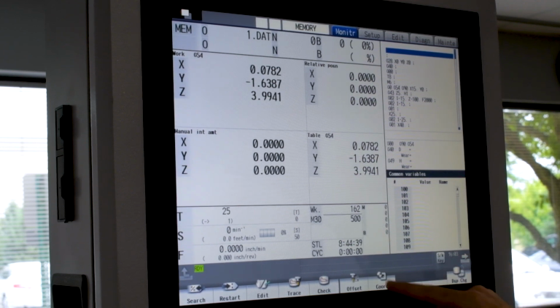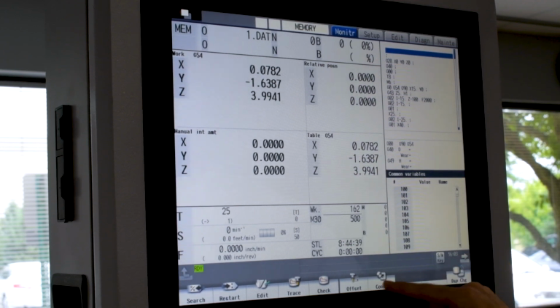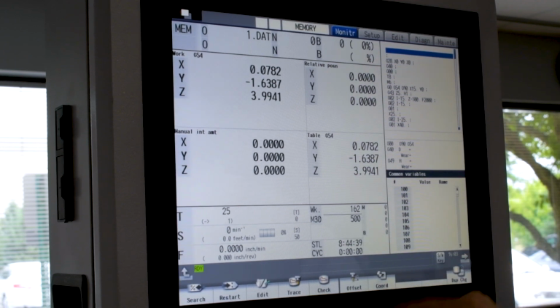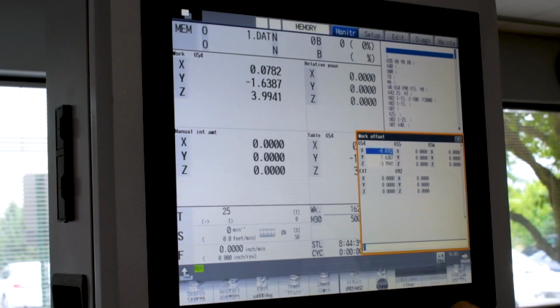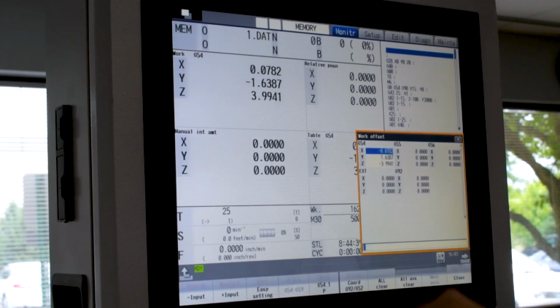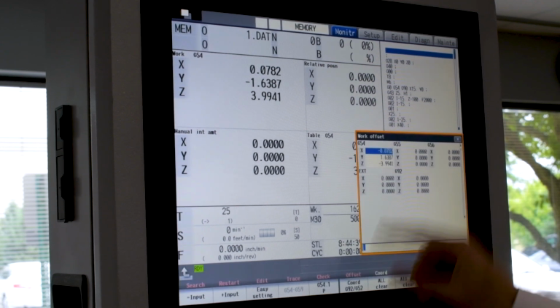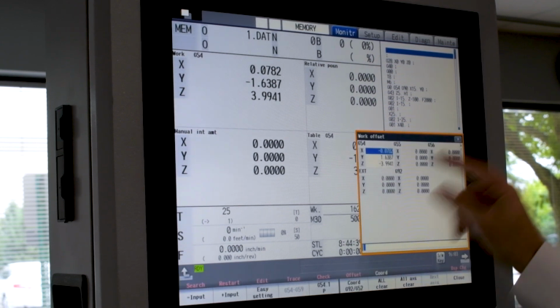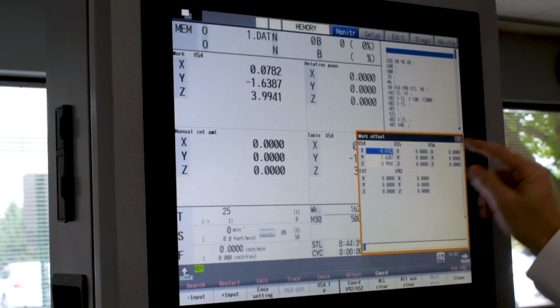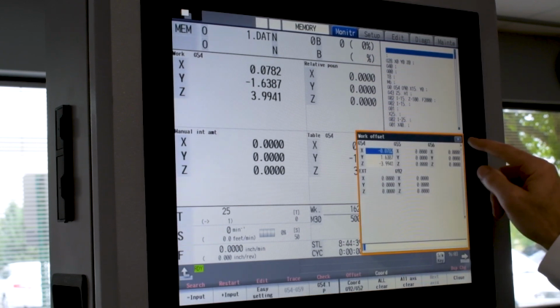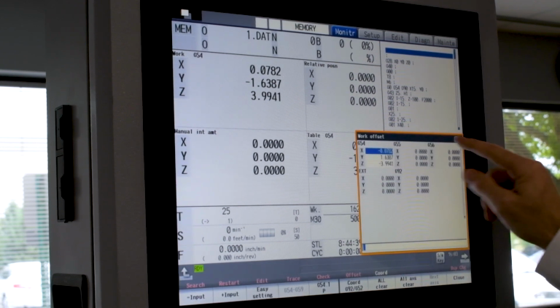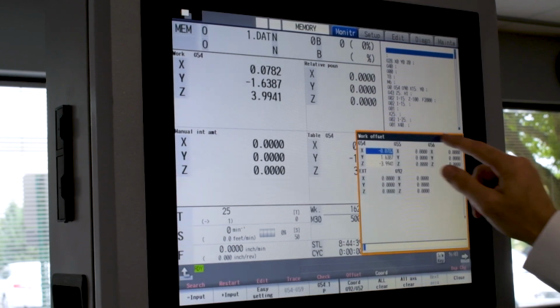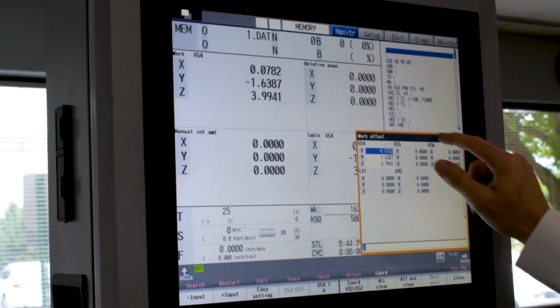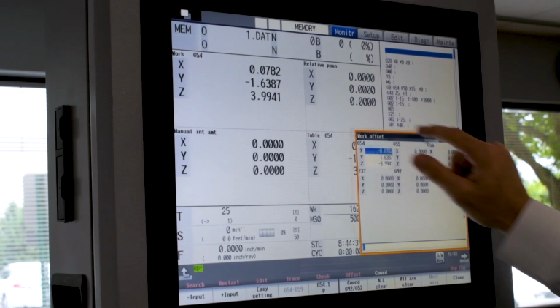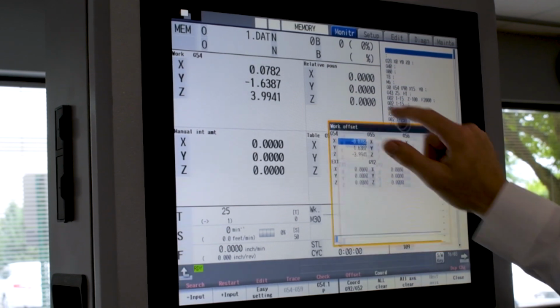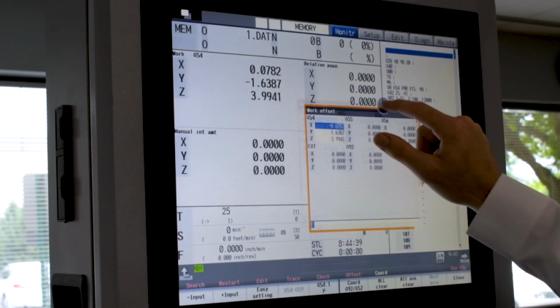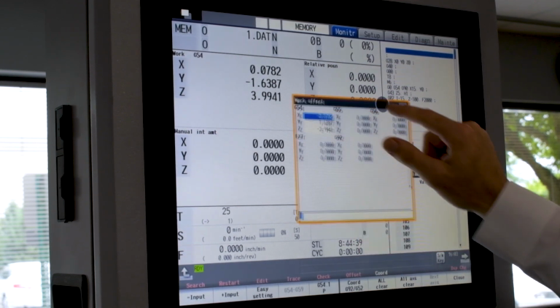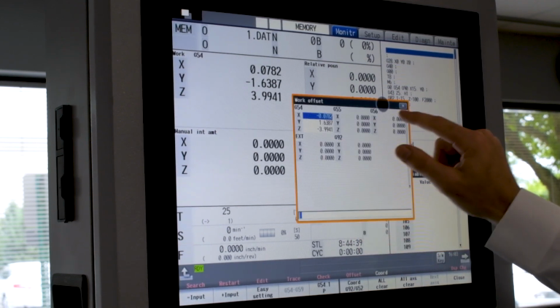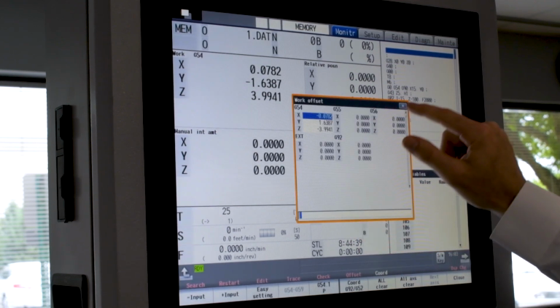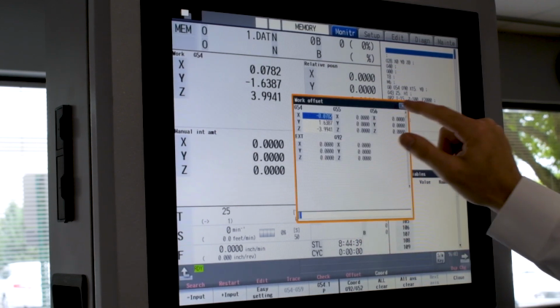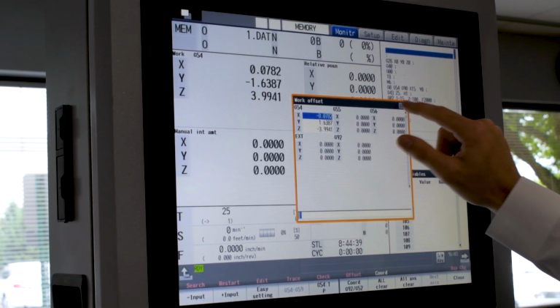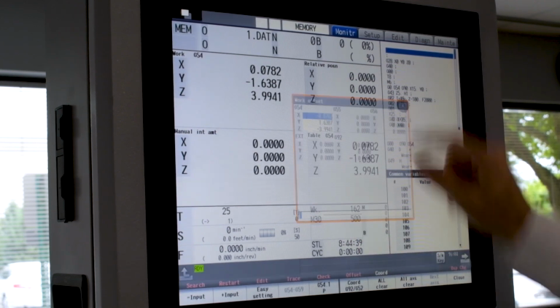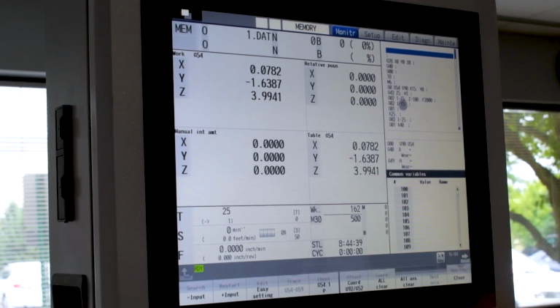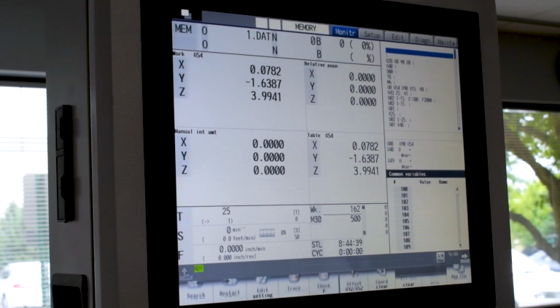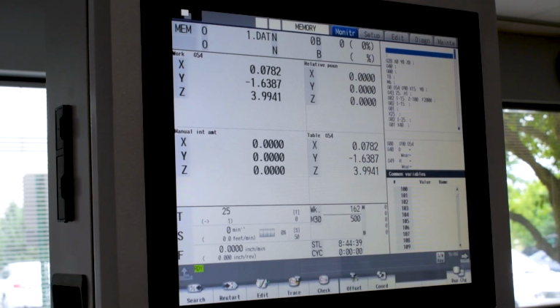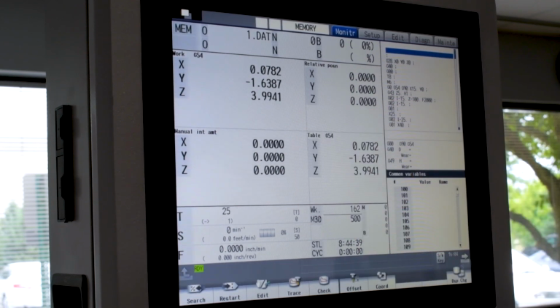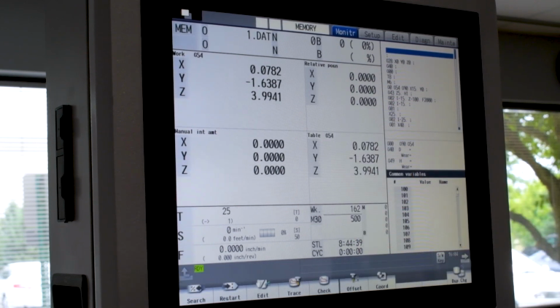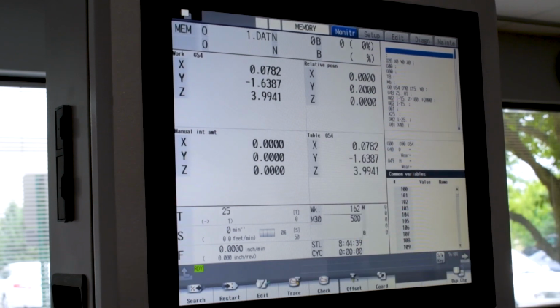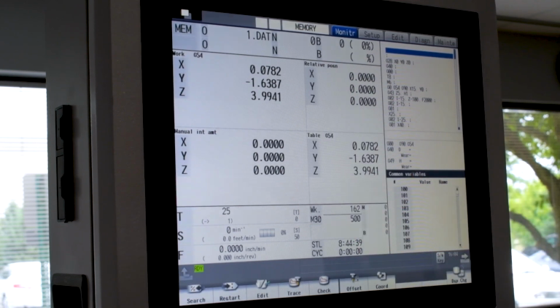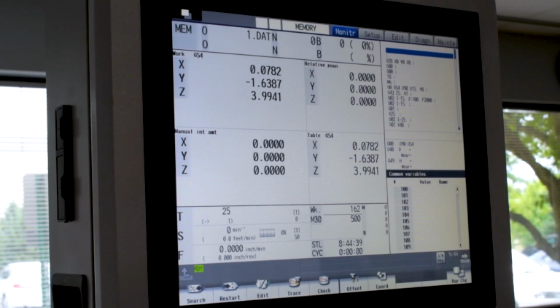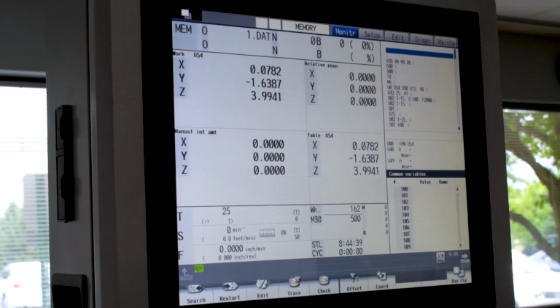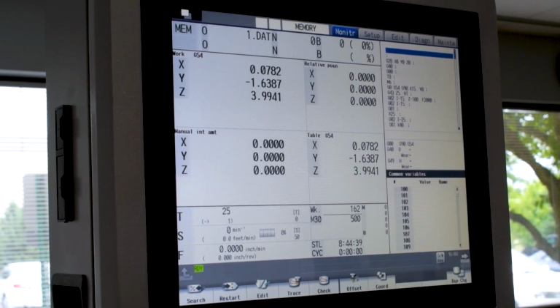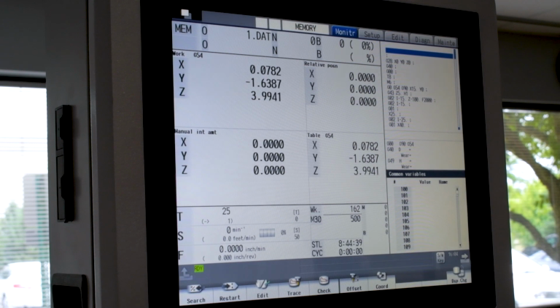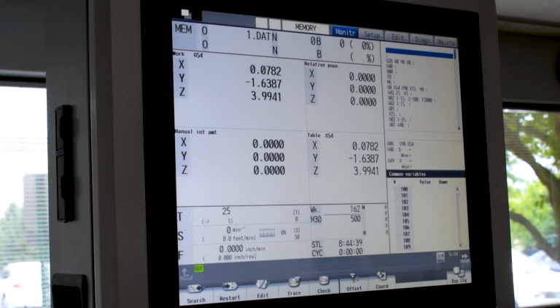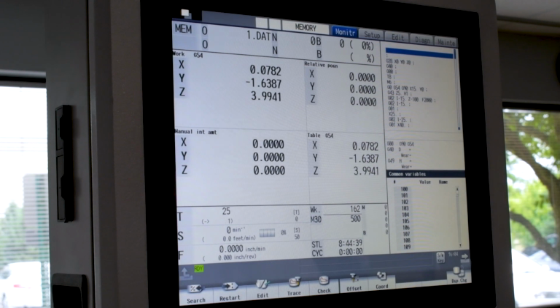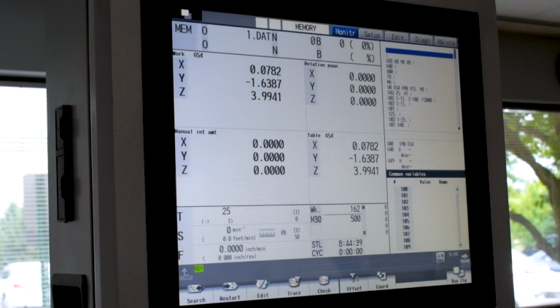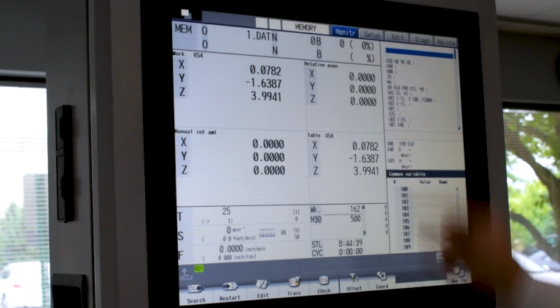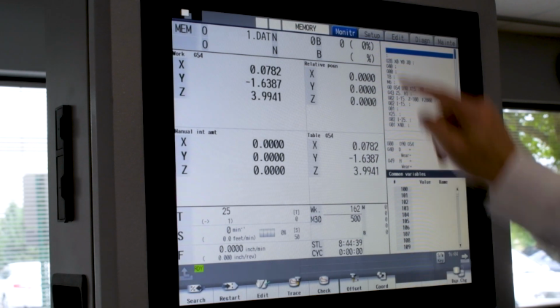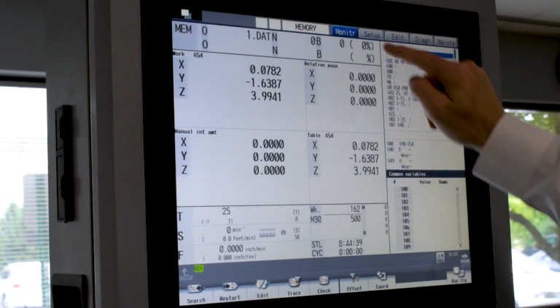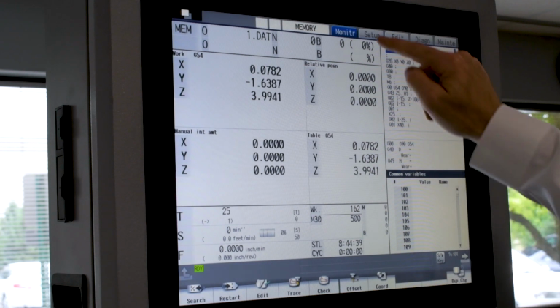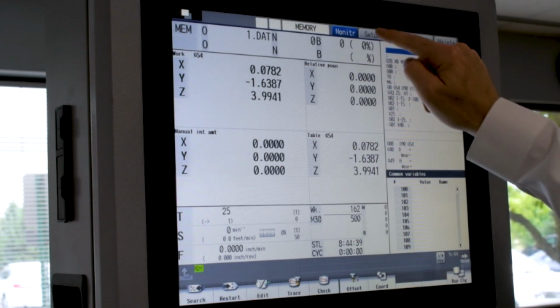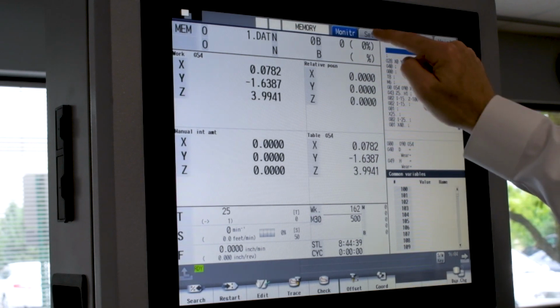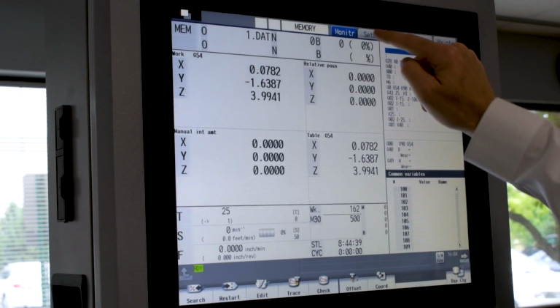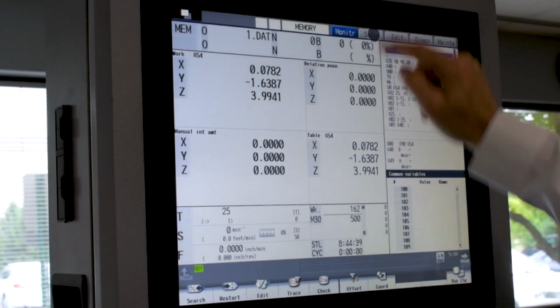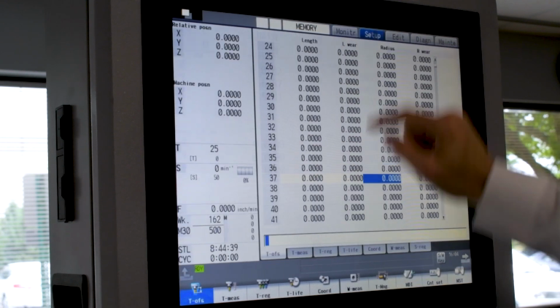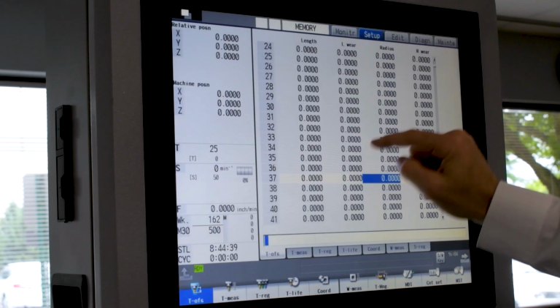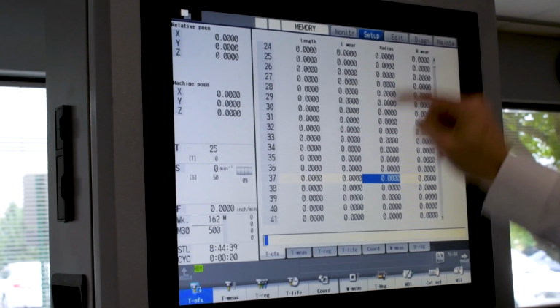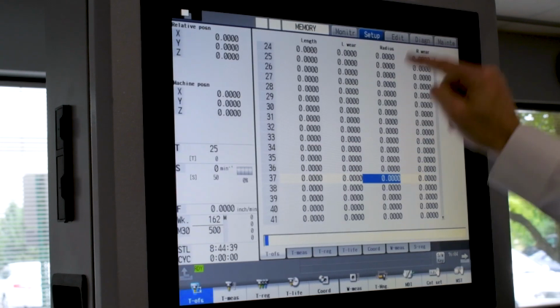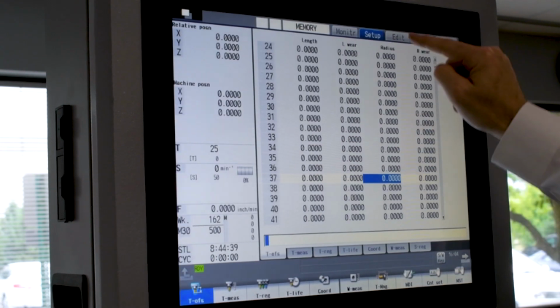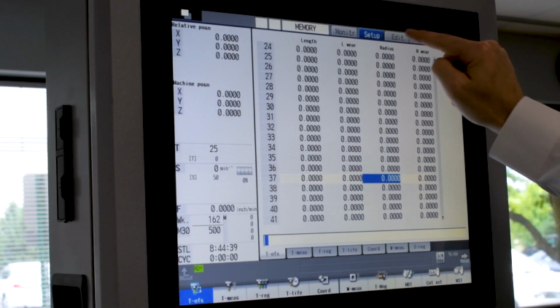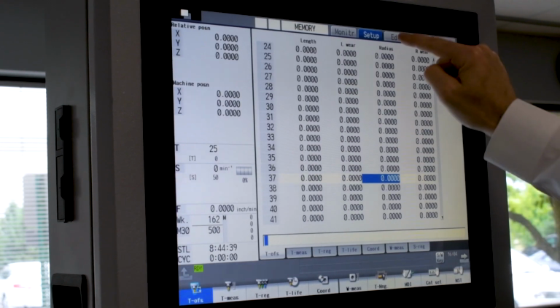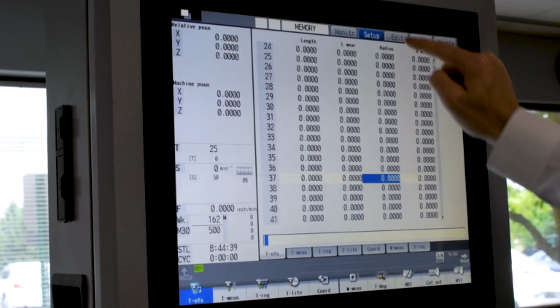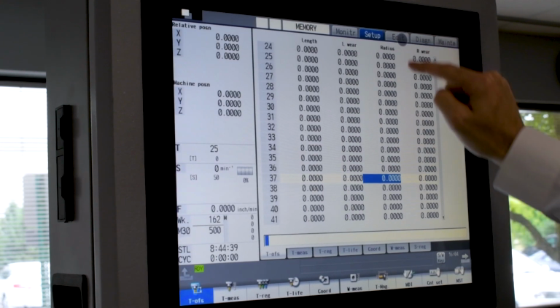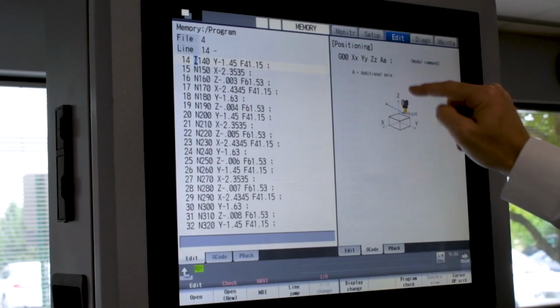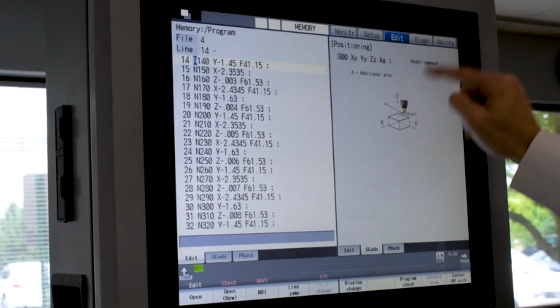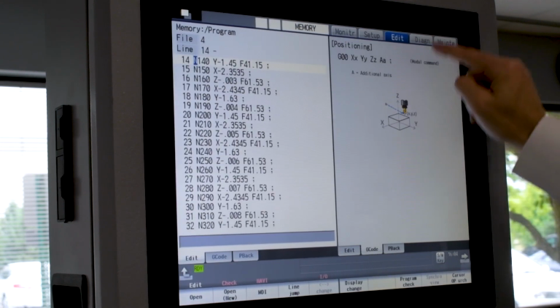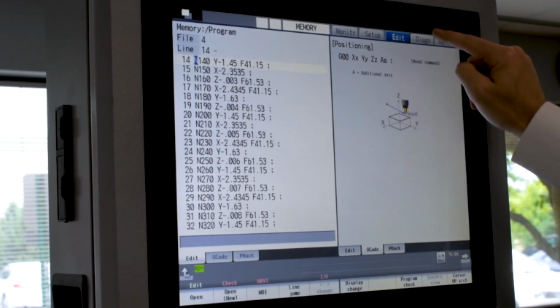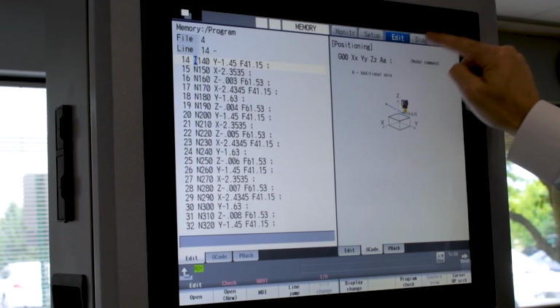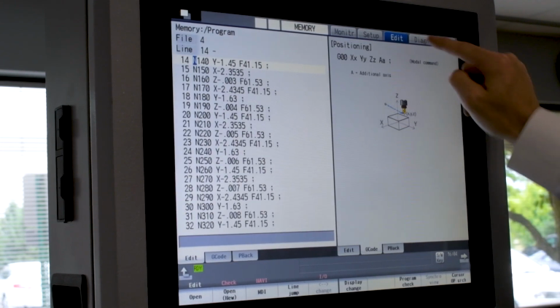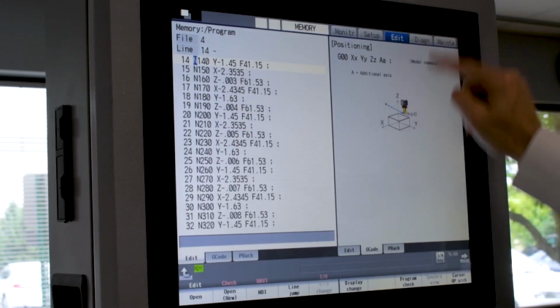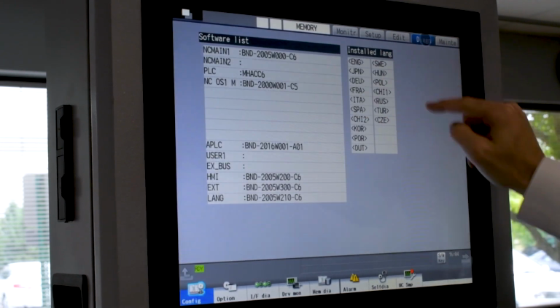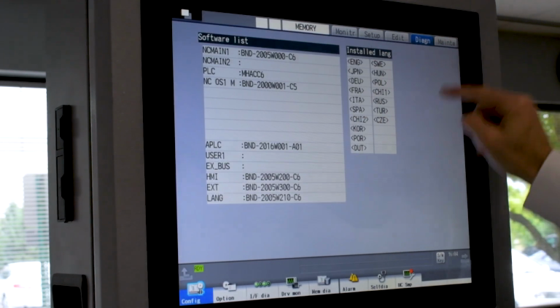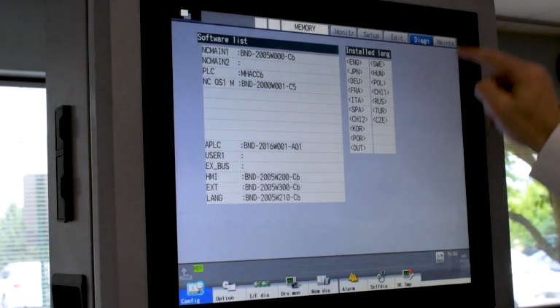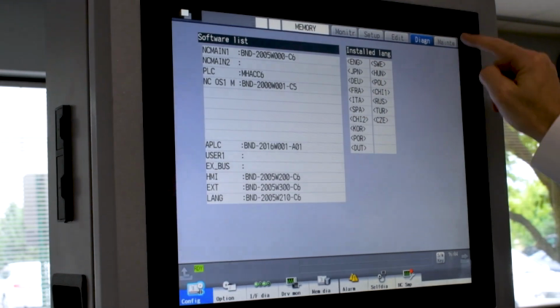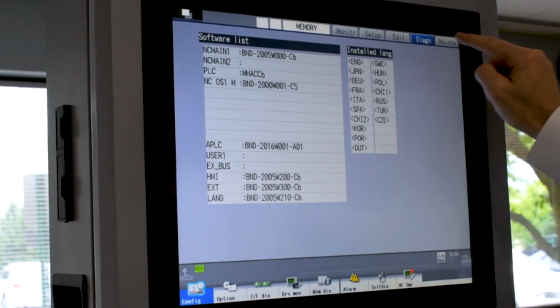Of course, if touch screen isn't your thing, we can easily turn off this function with a simple parameter and use the hard keys supplied with the control.